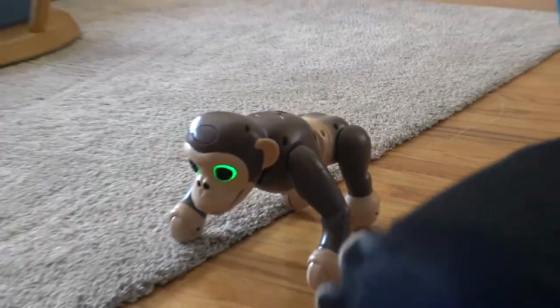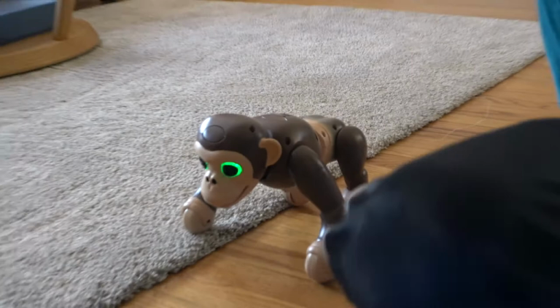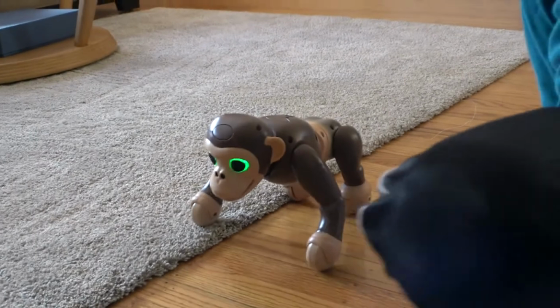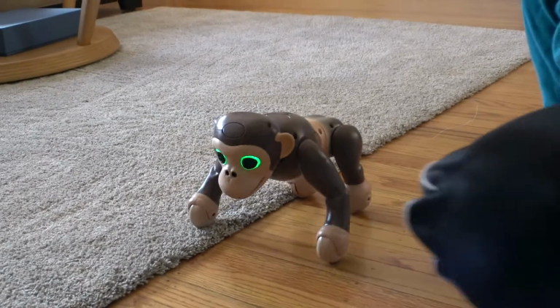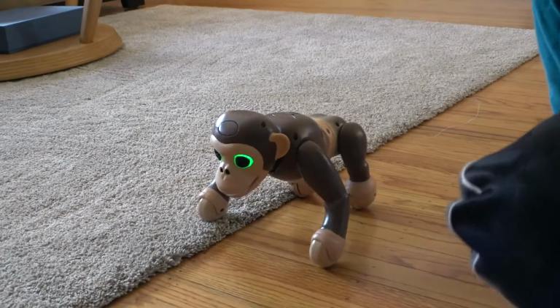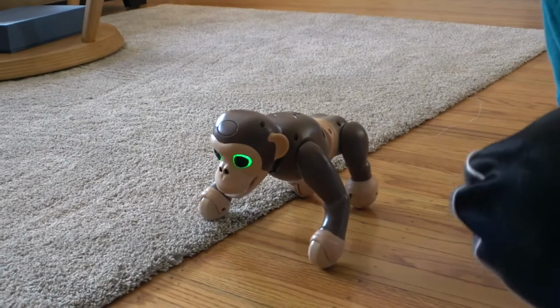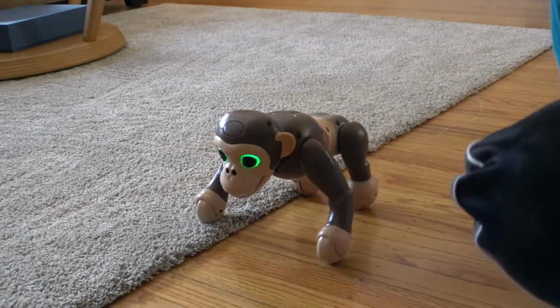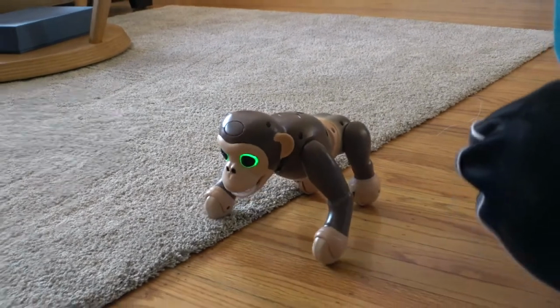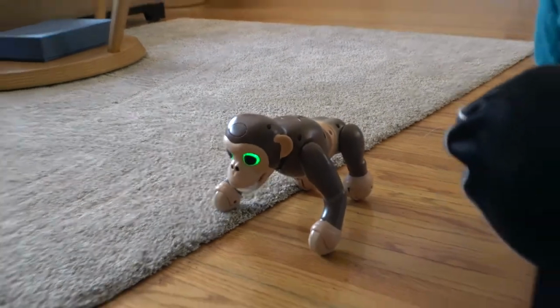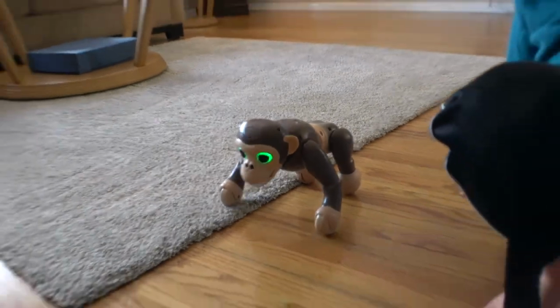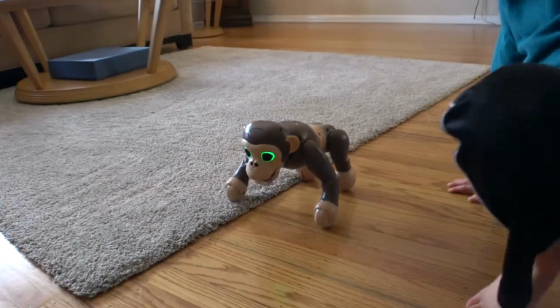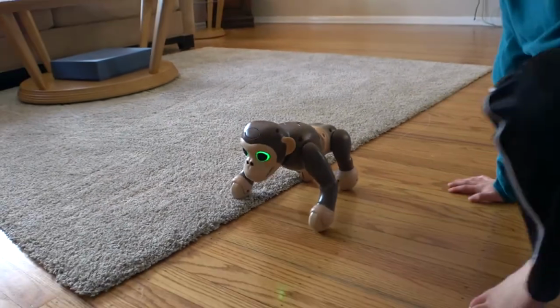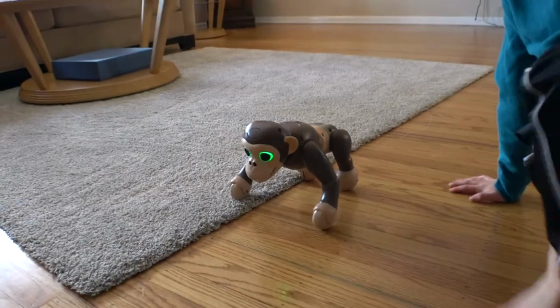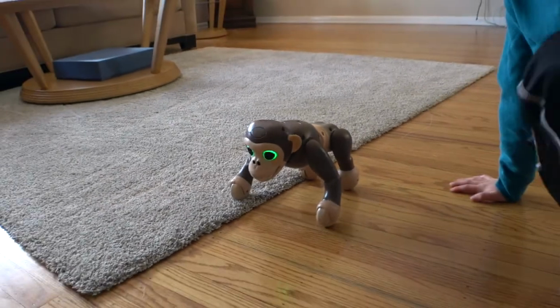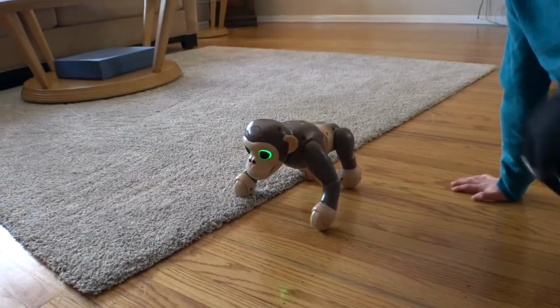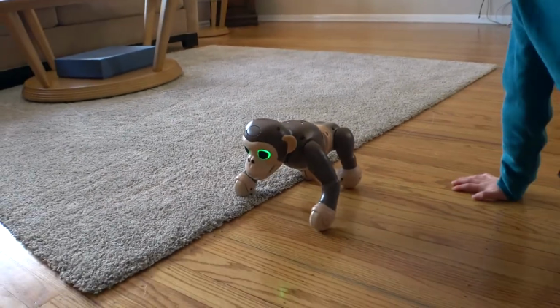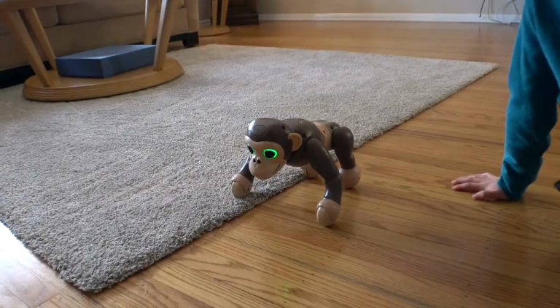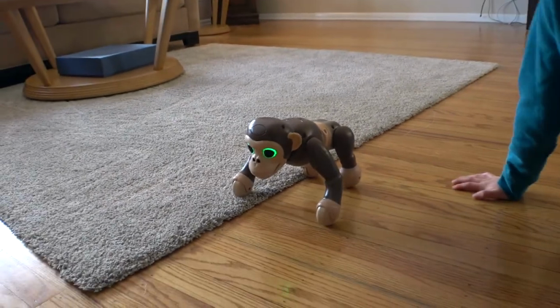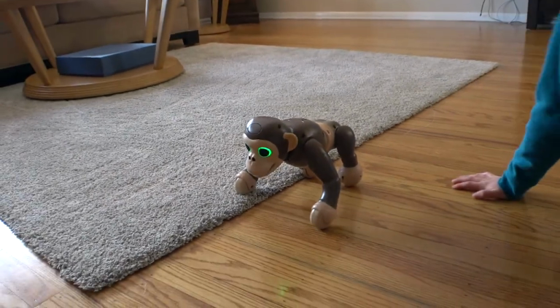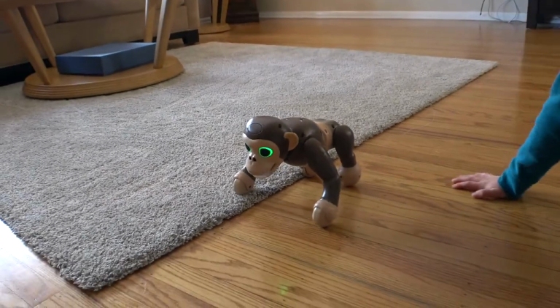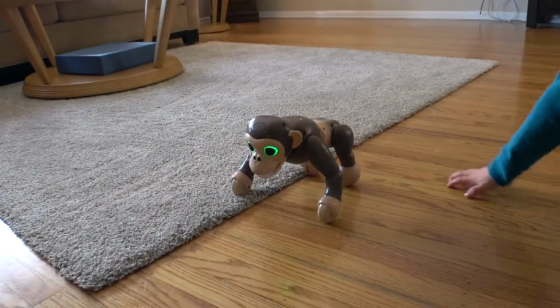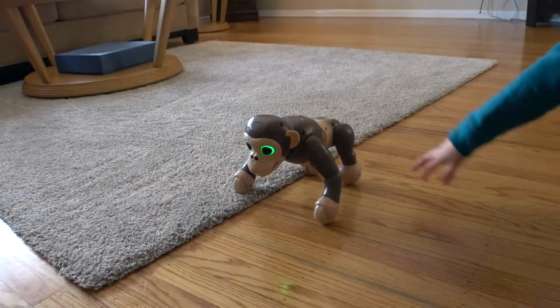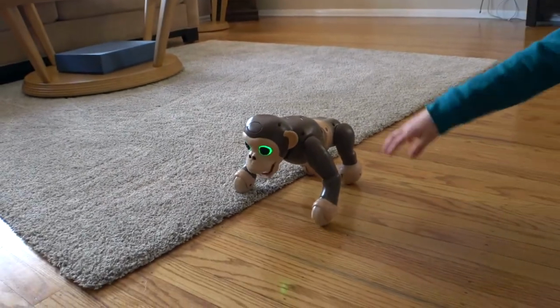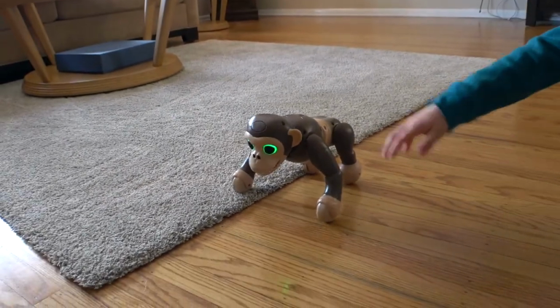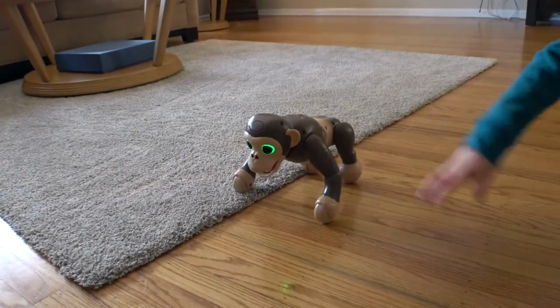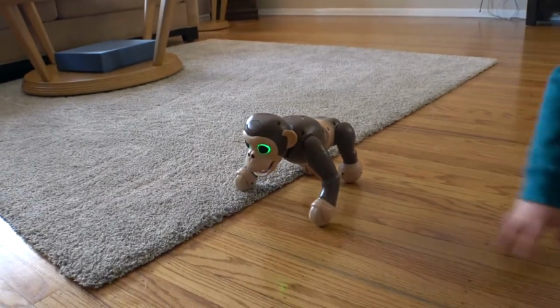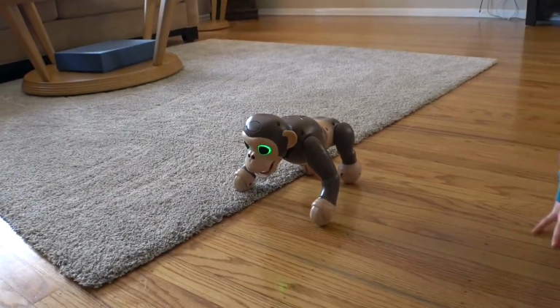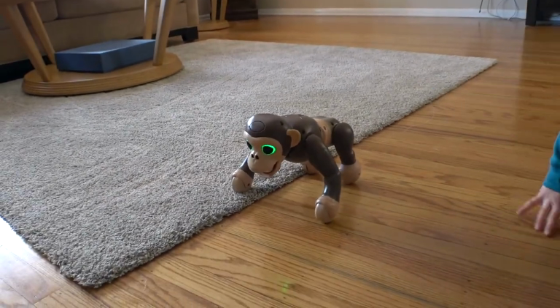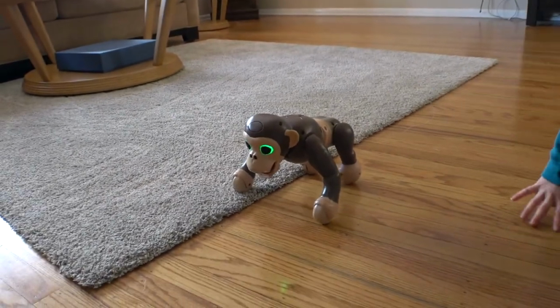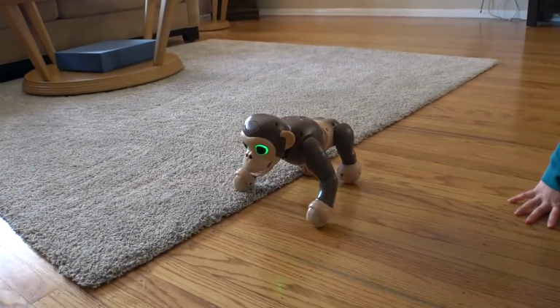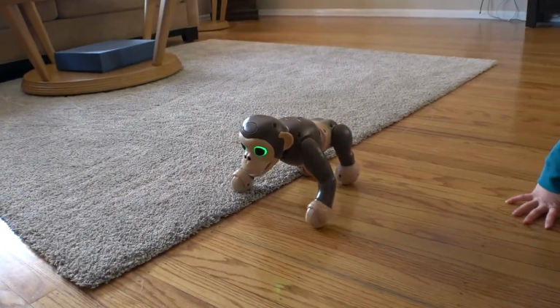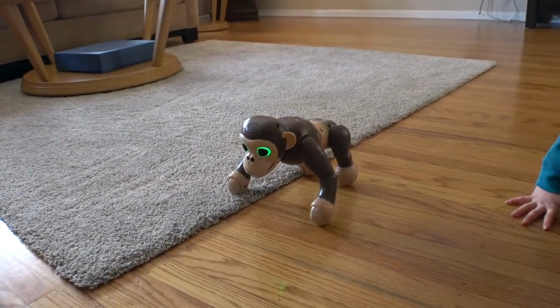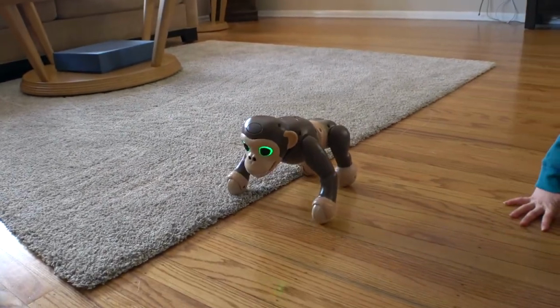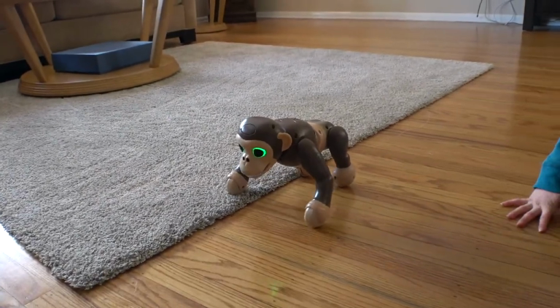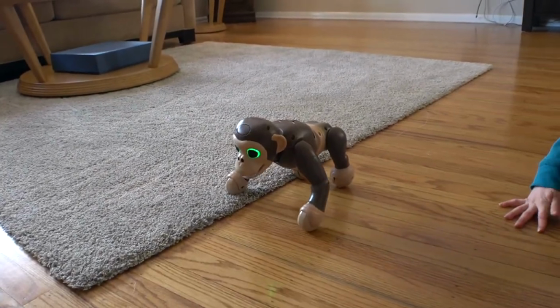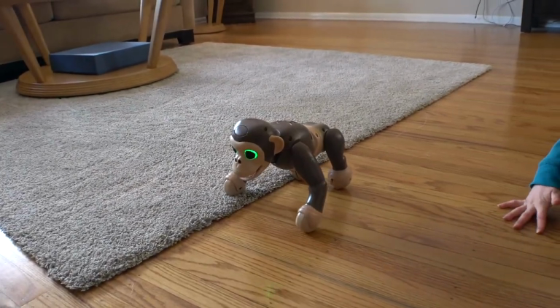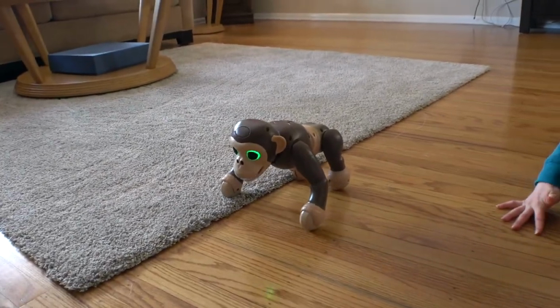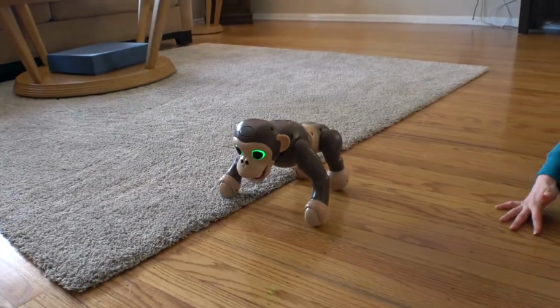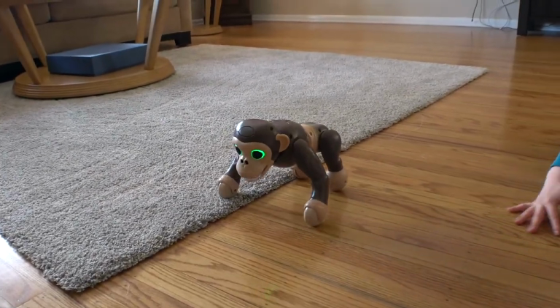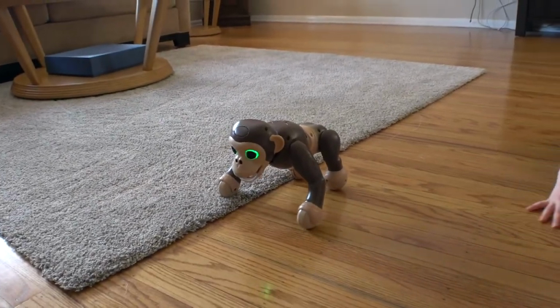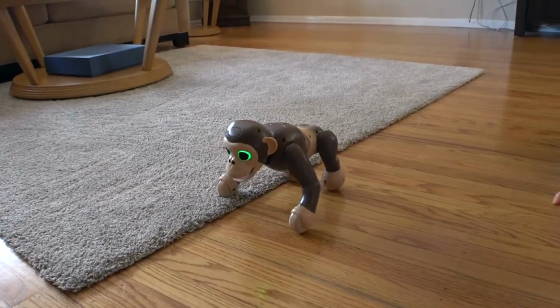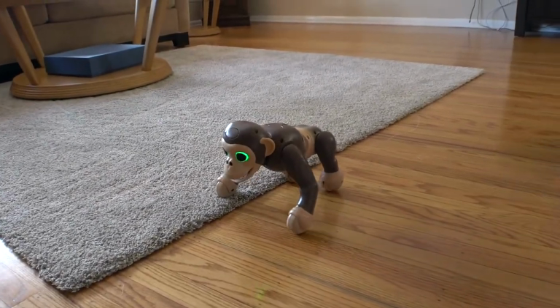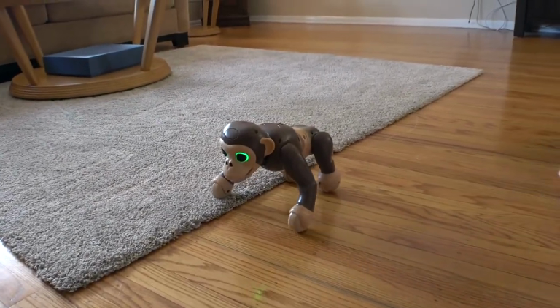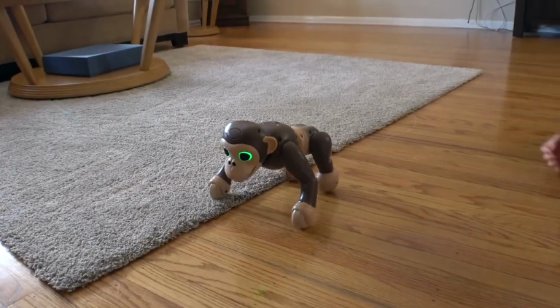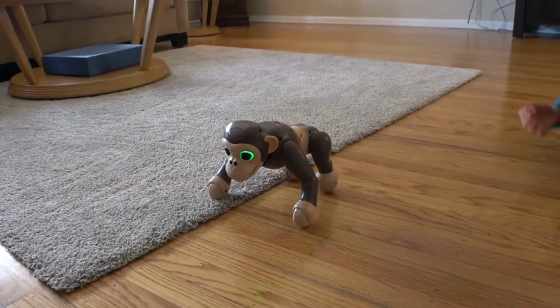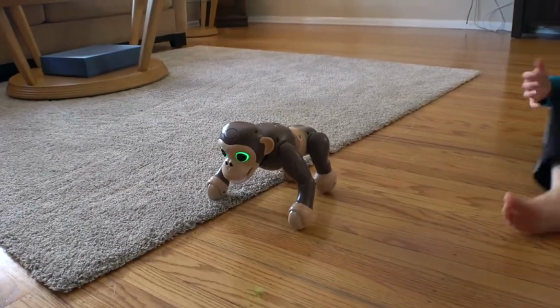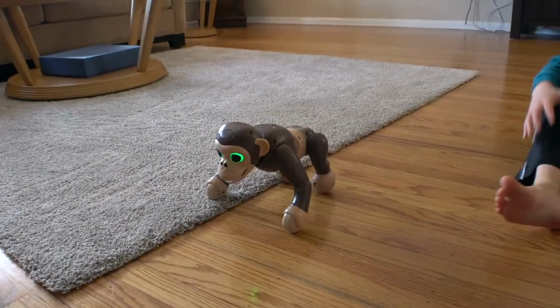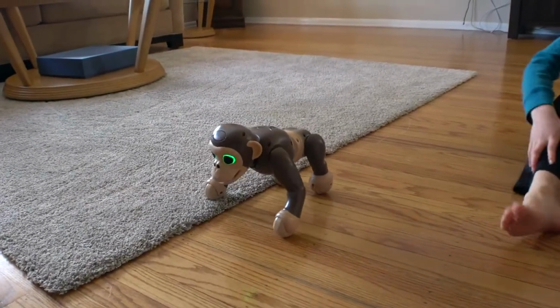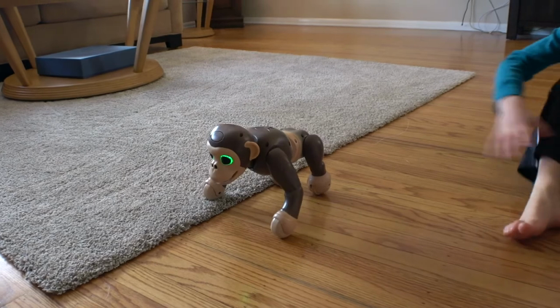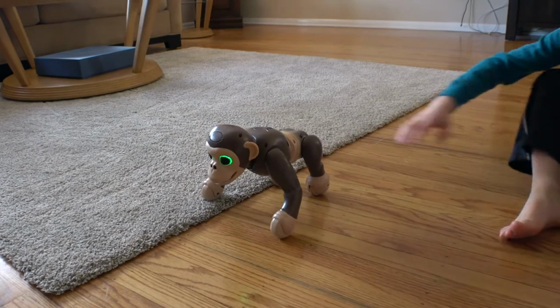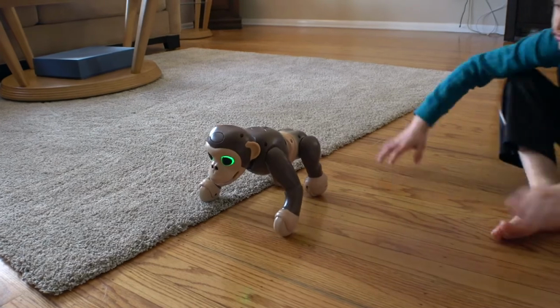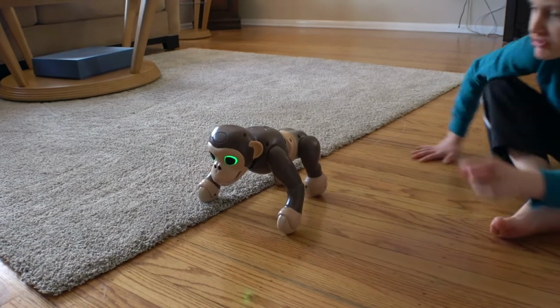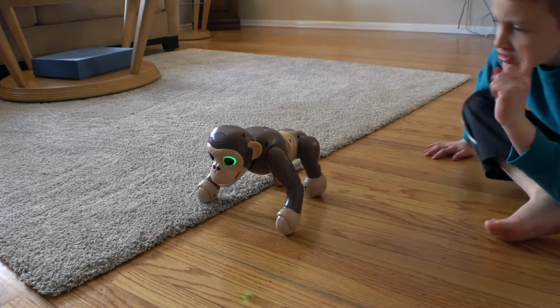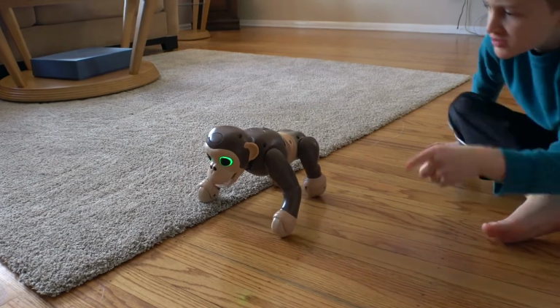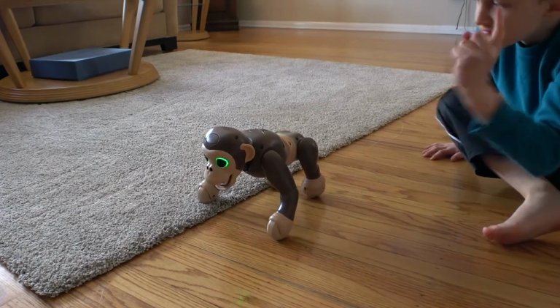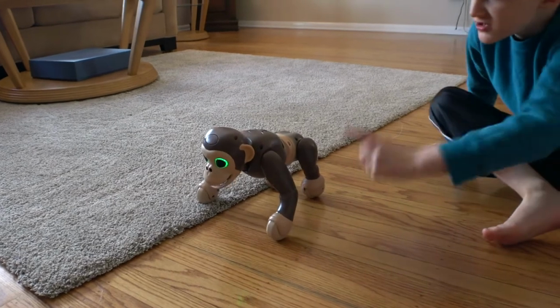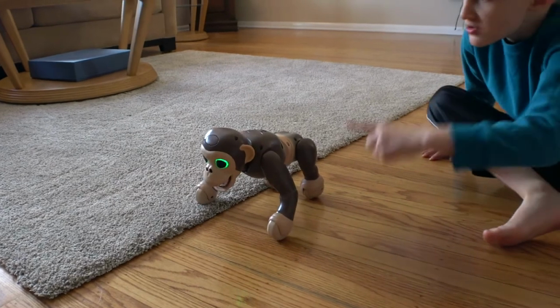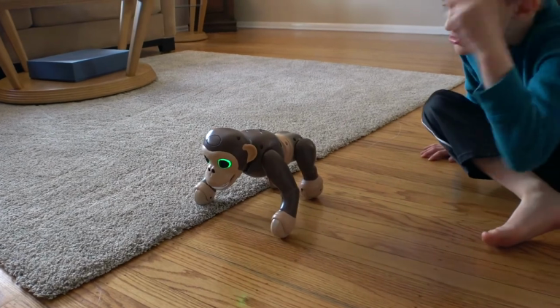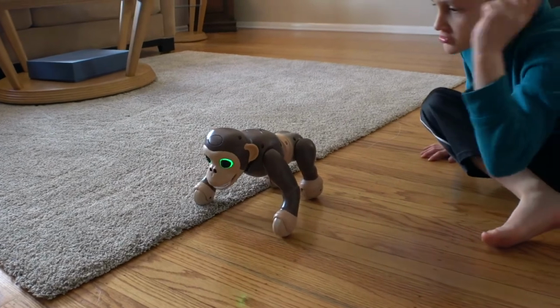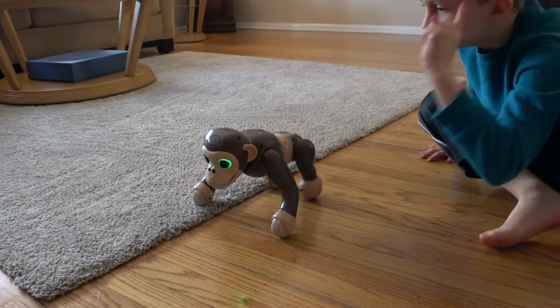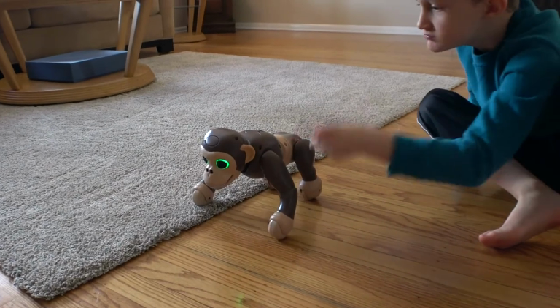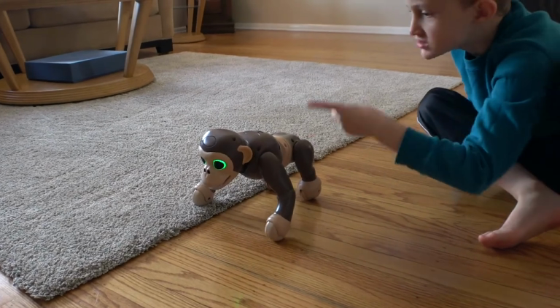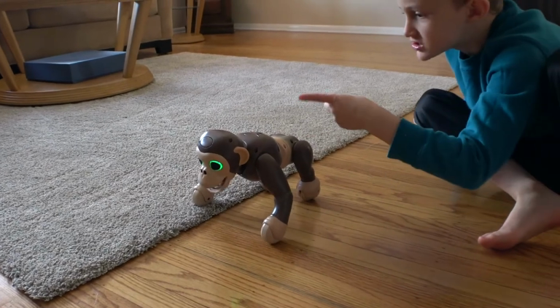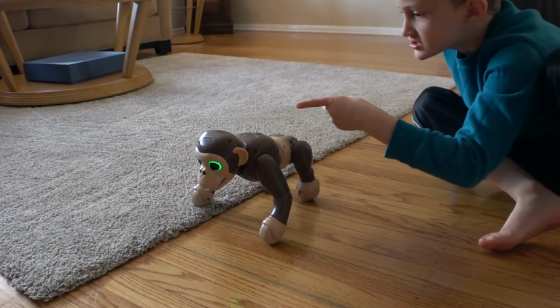Right, Brian? Right. Eww — he farted three times! He's so rude to me, you monkey.